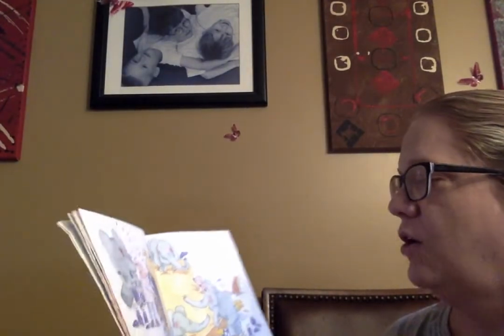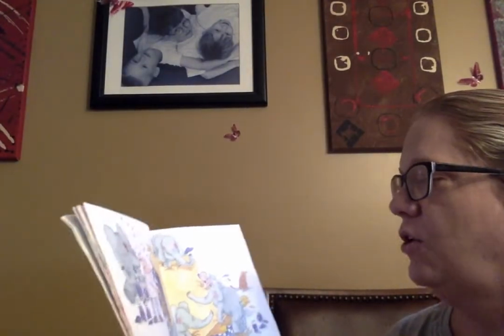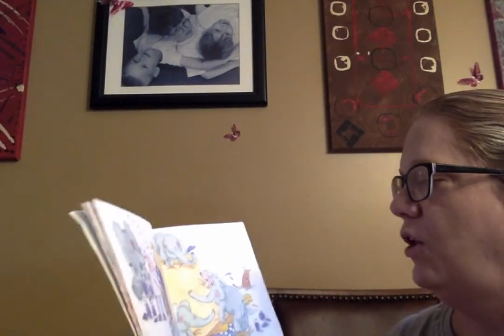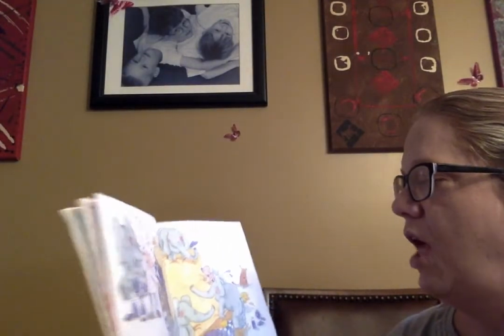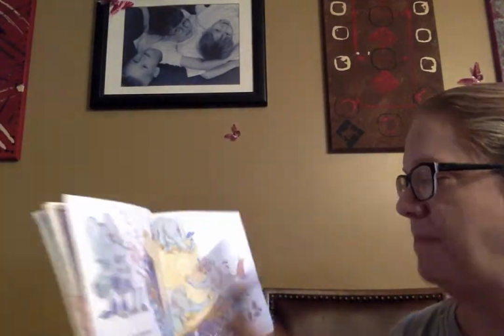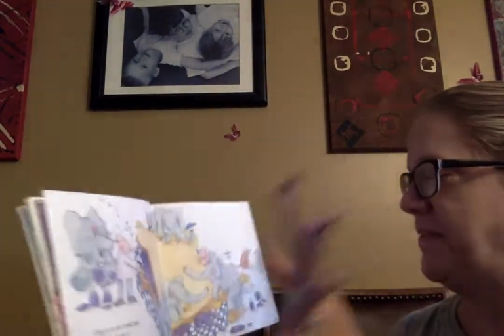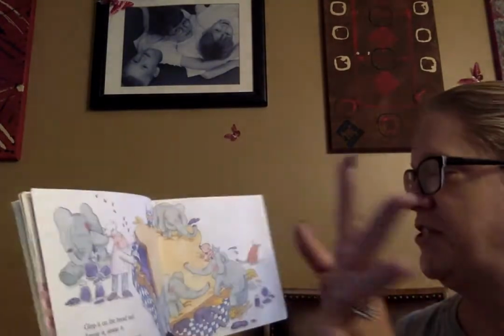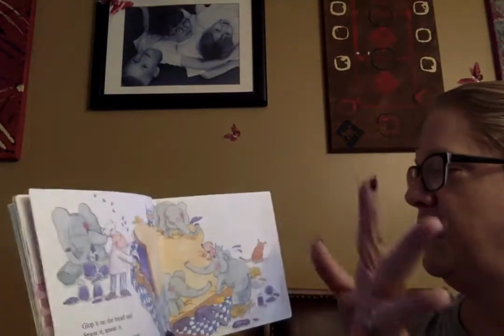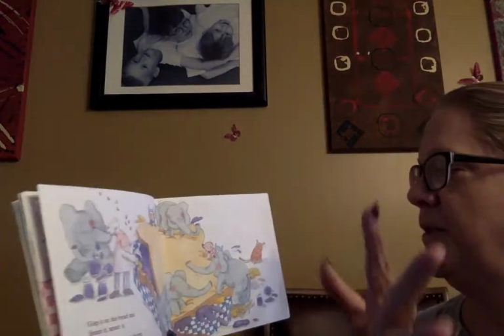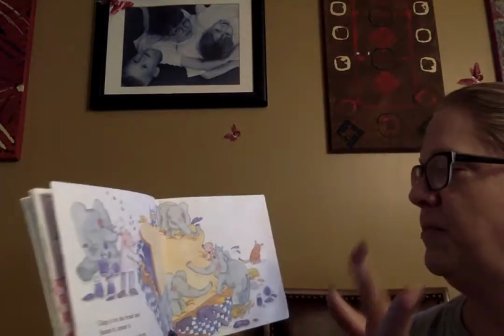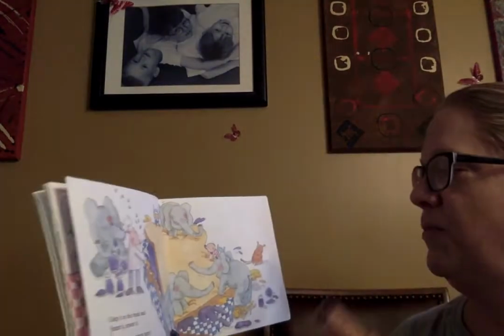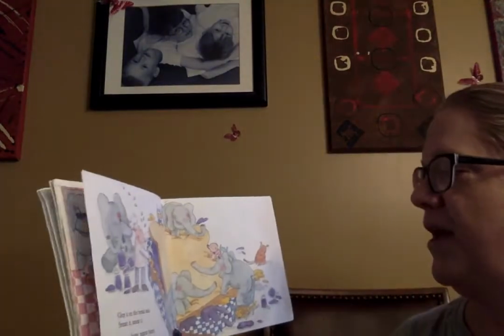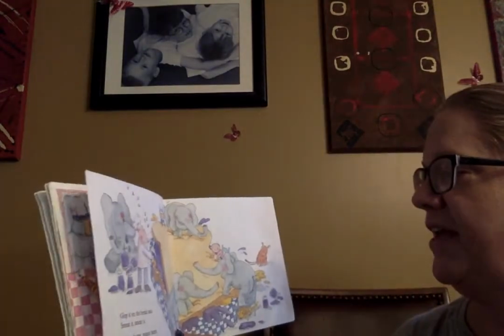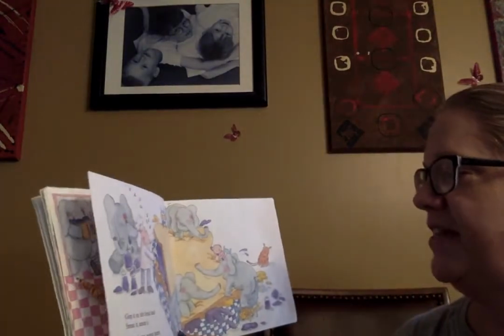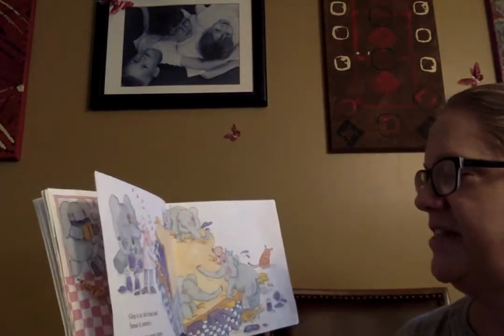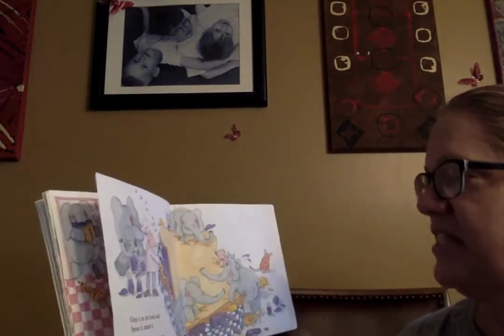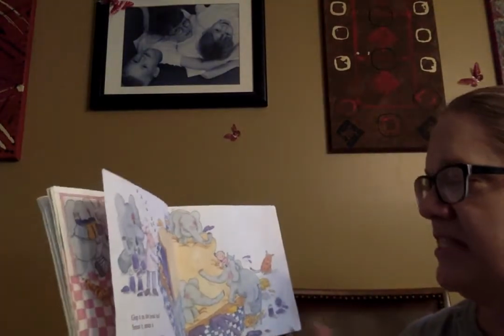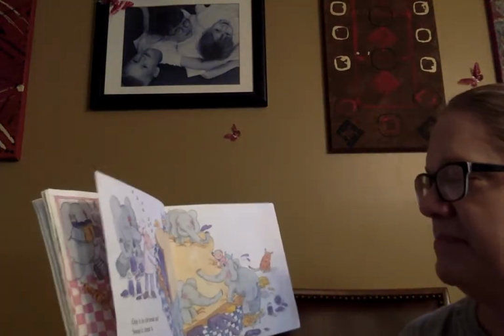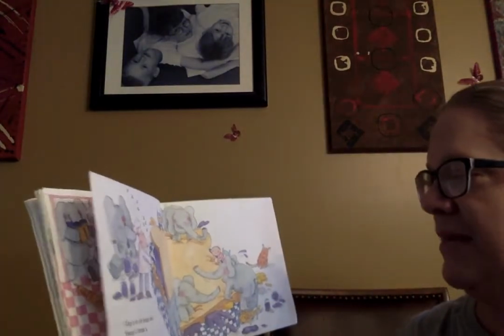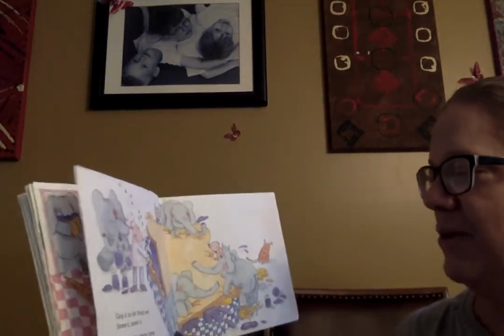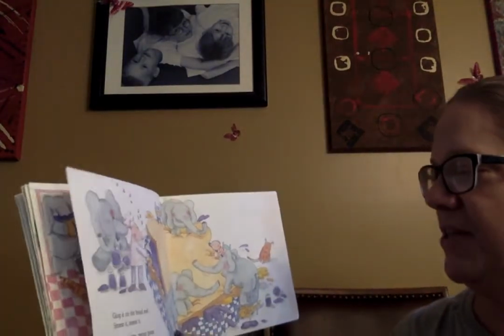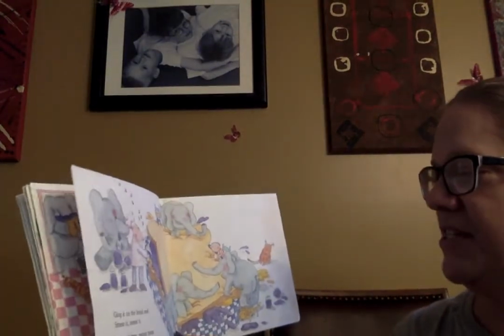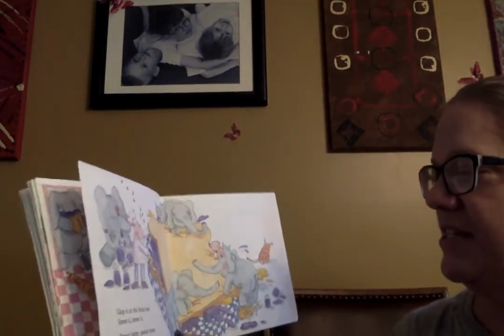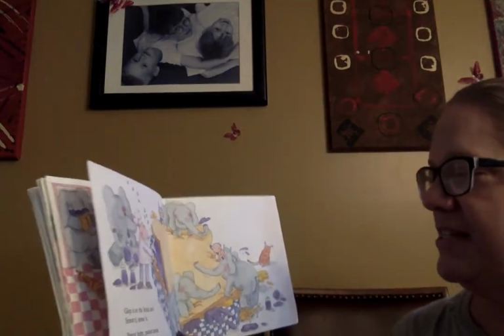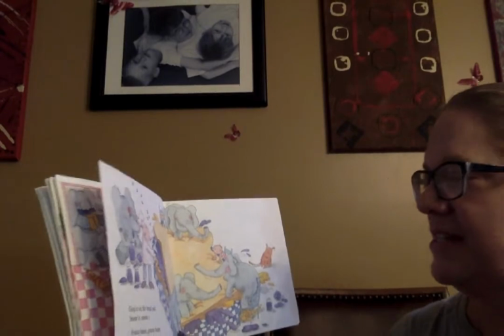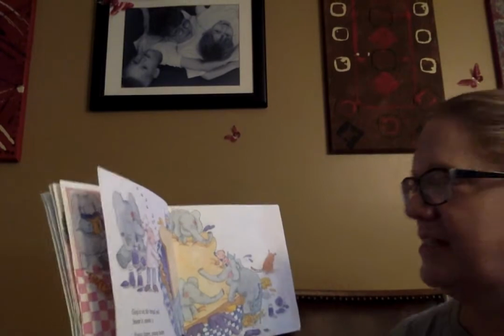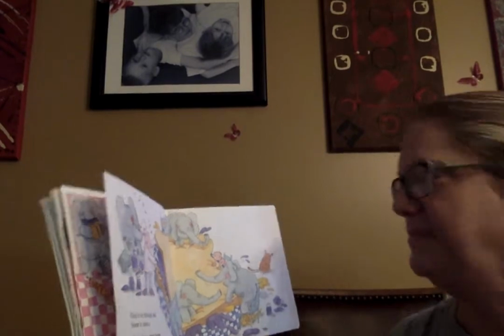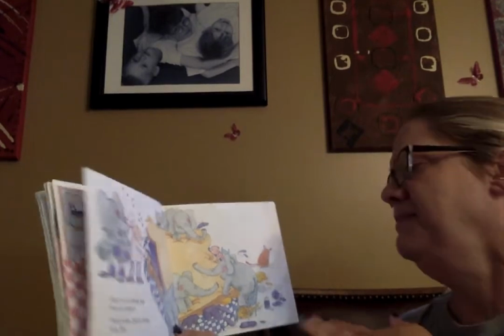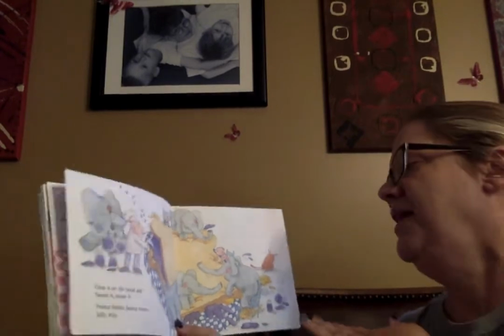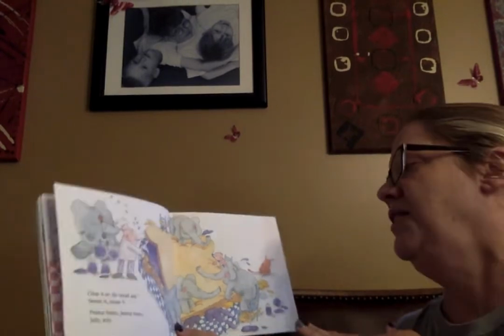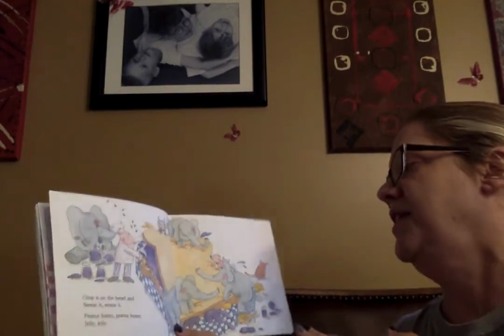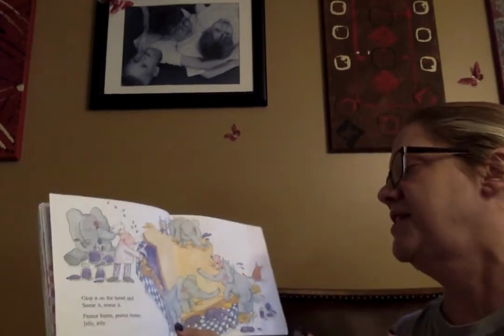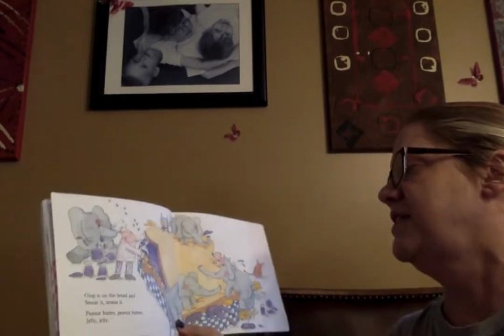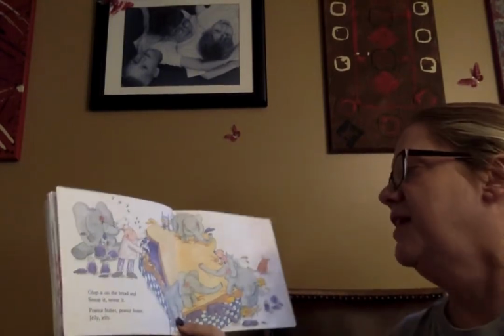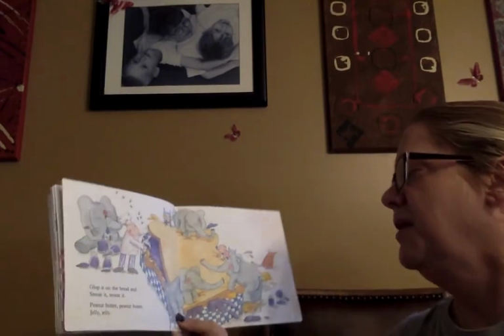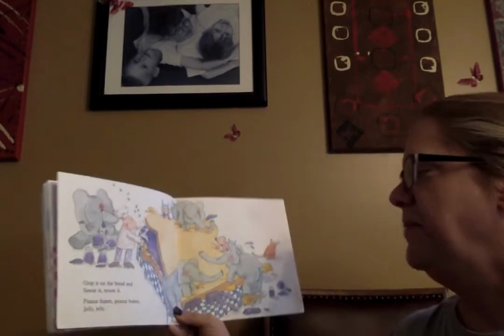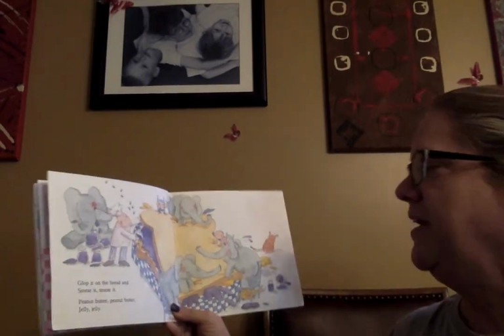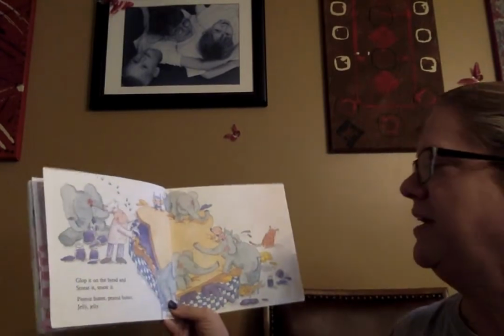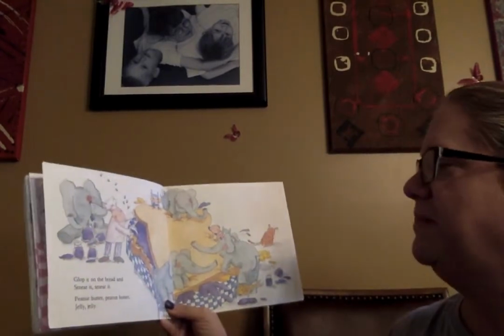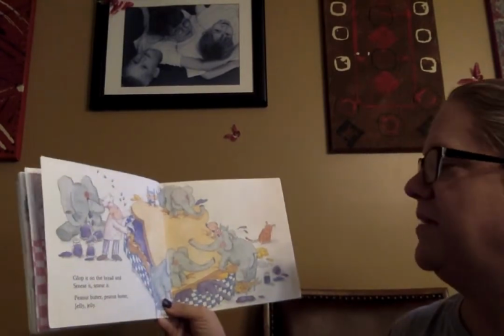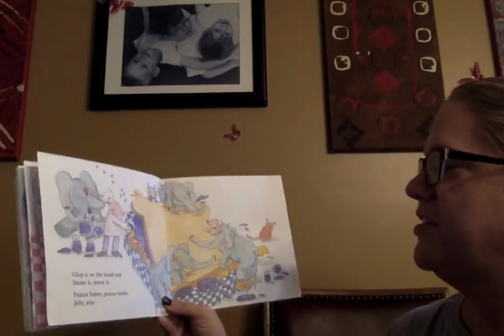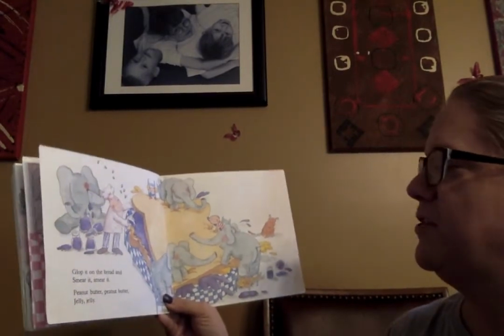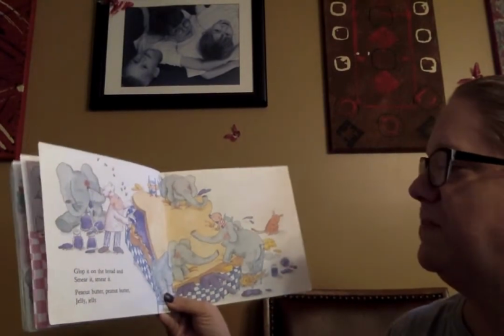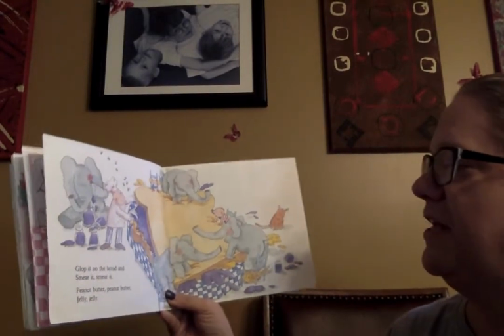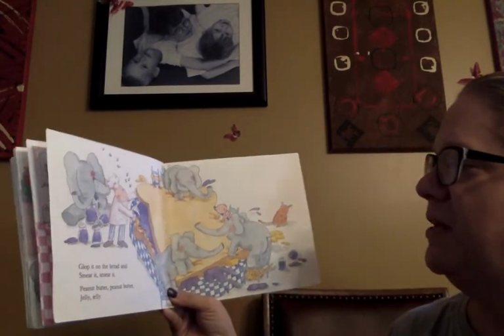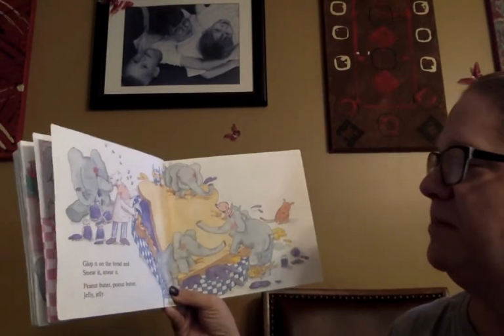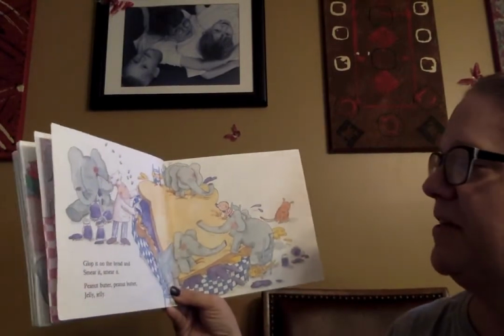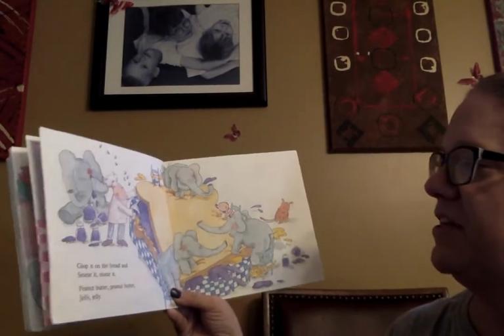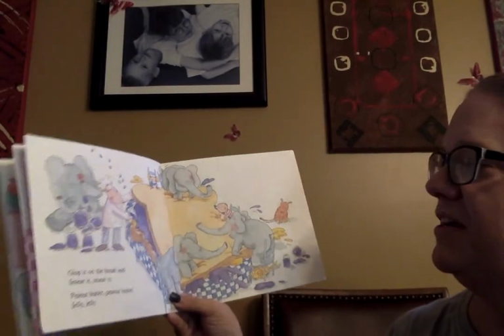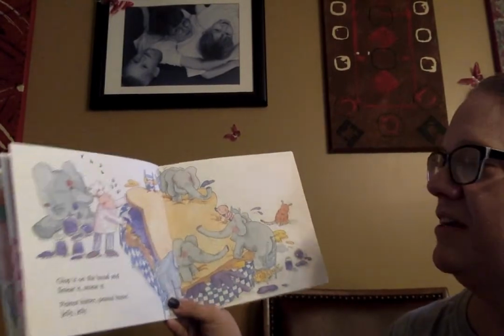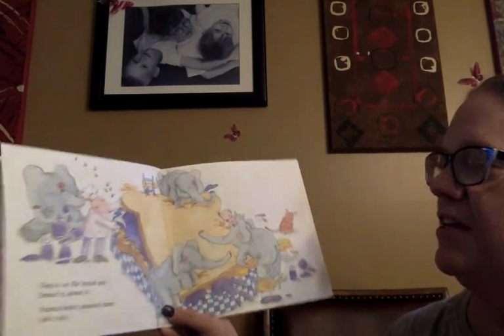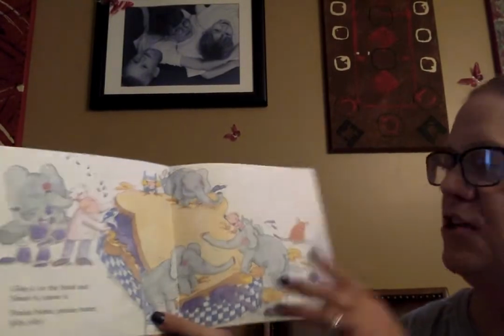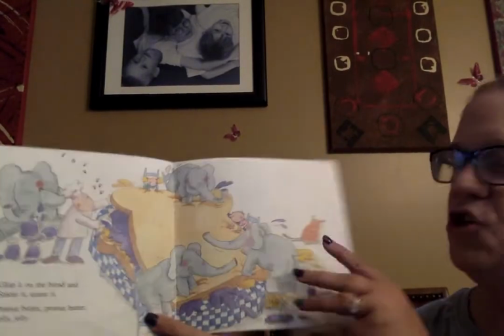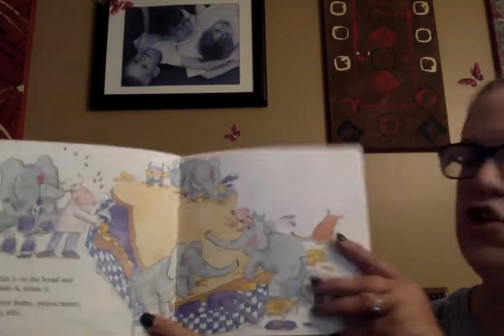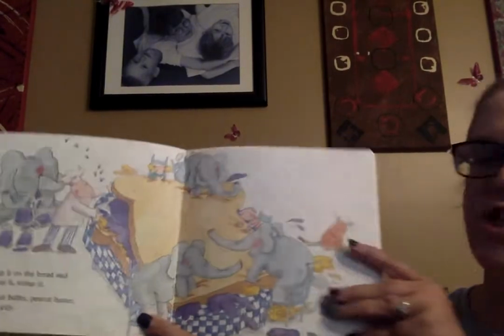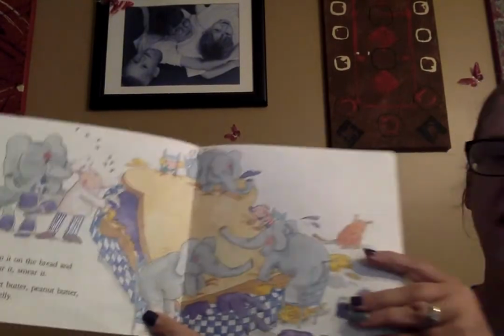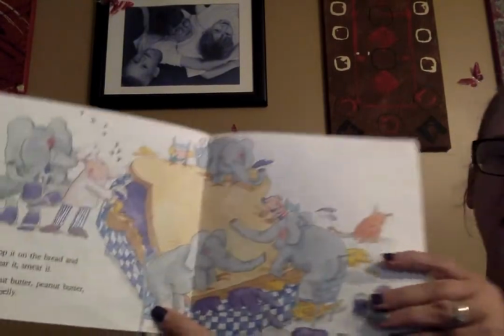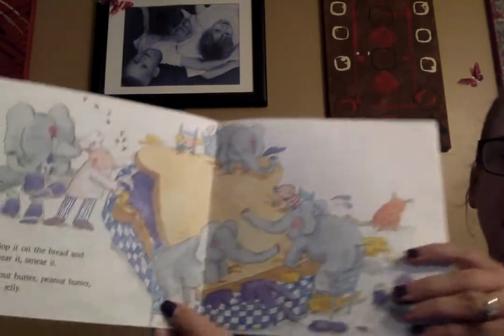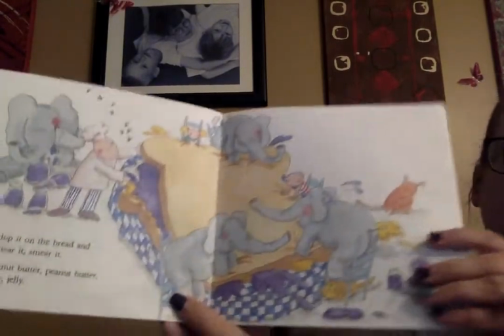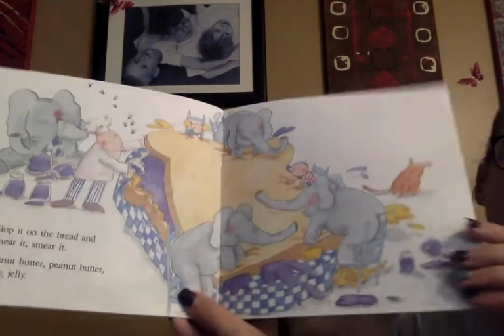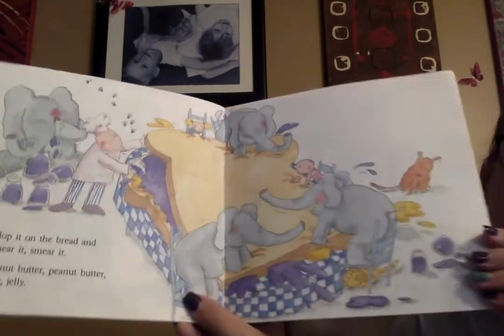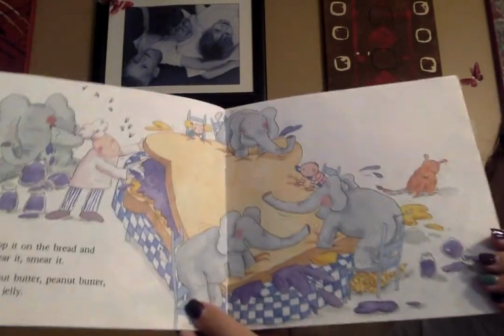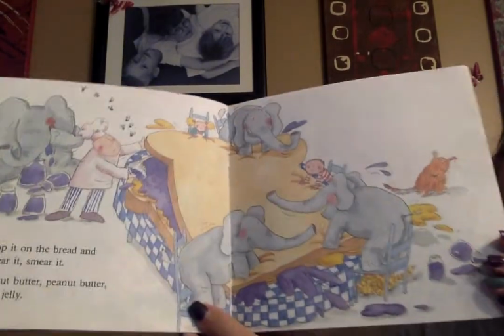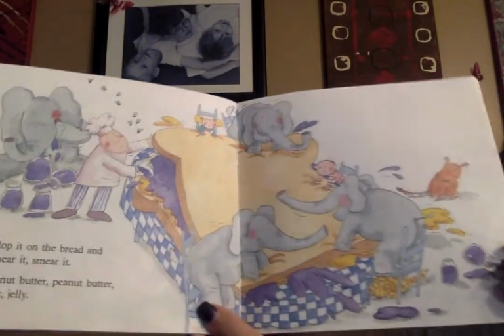Glop it on the bread and smear it, smear it. Peanut butter, peanut butter, jelly, jelly.